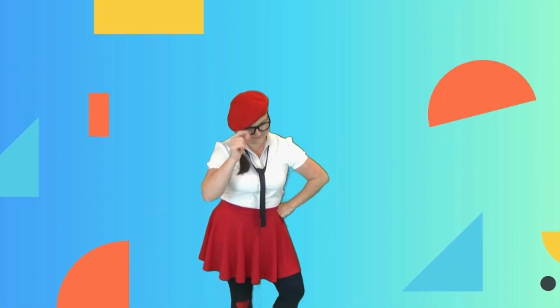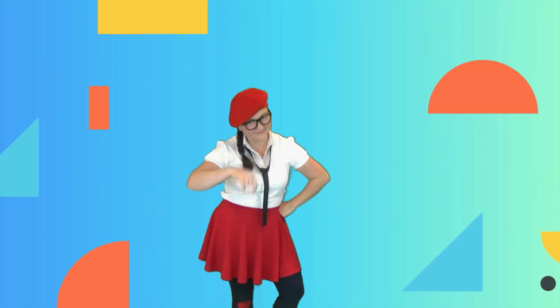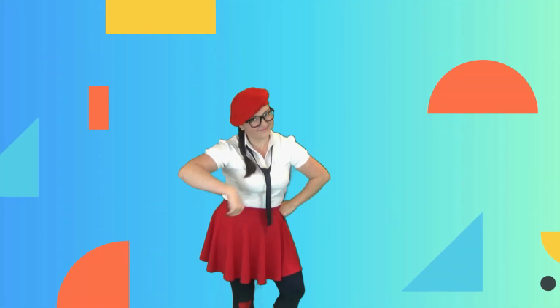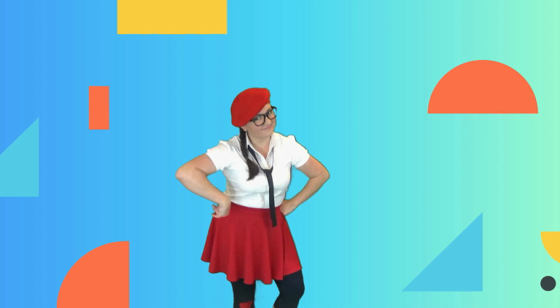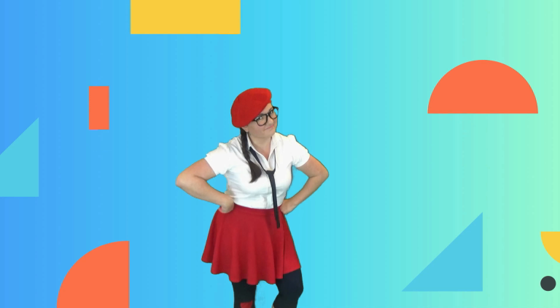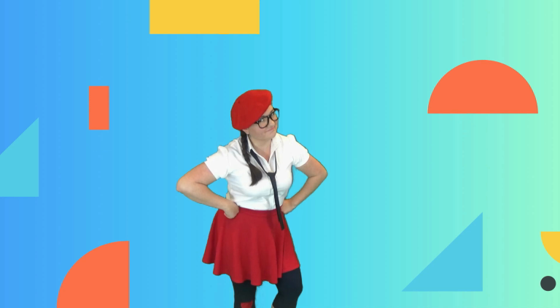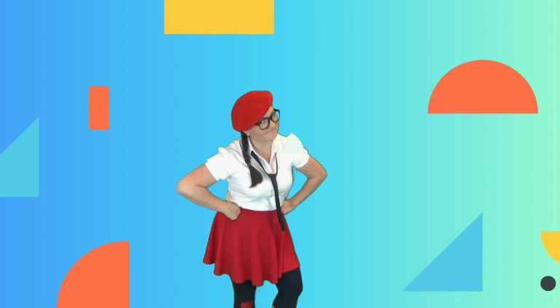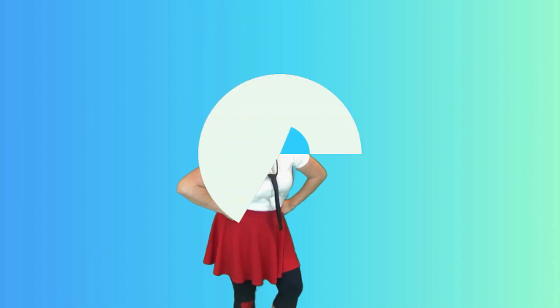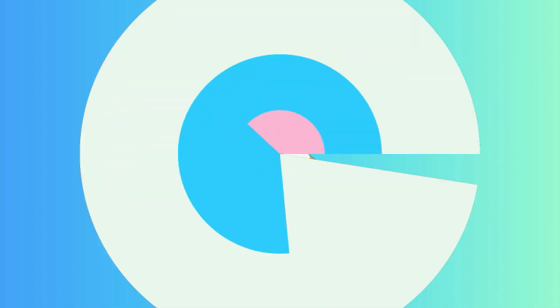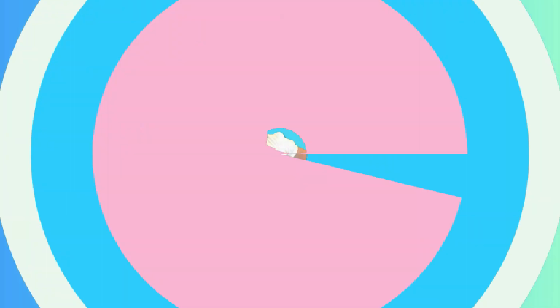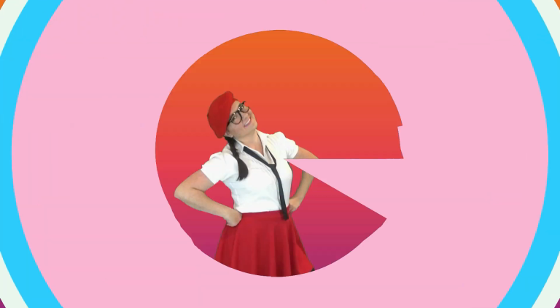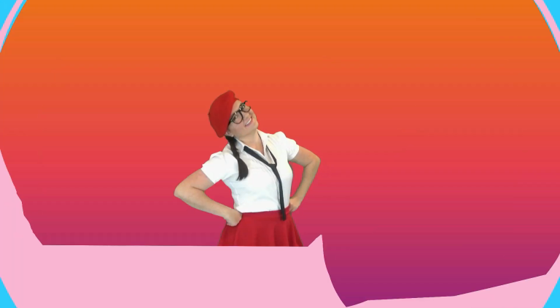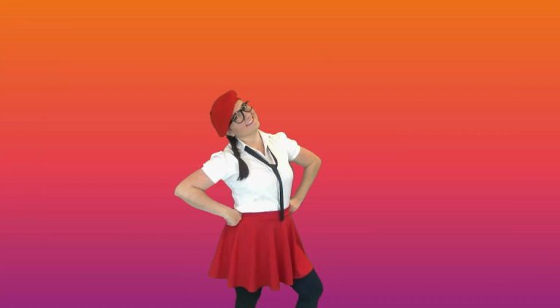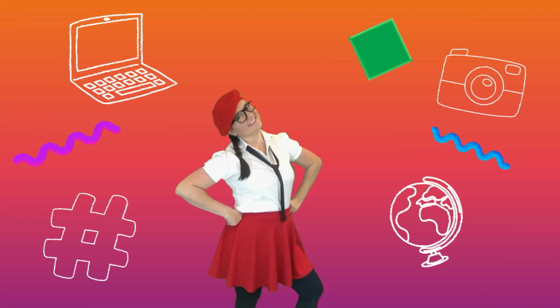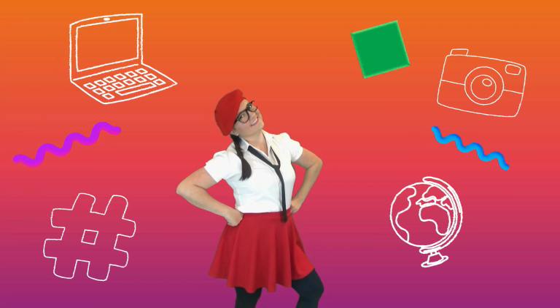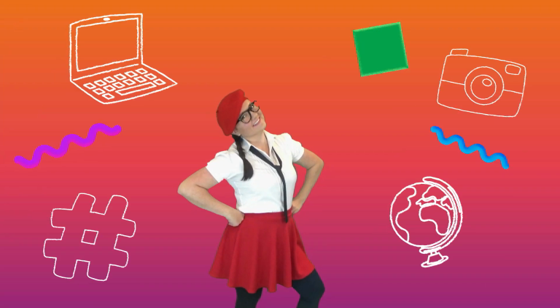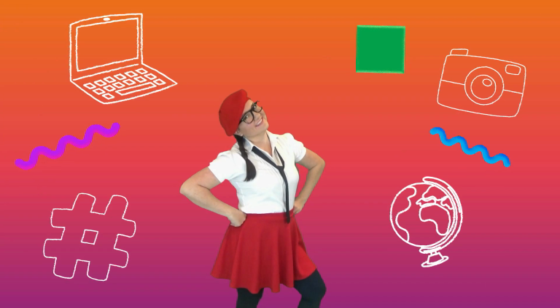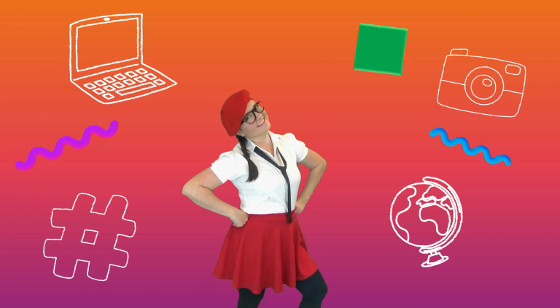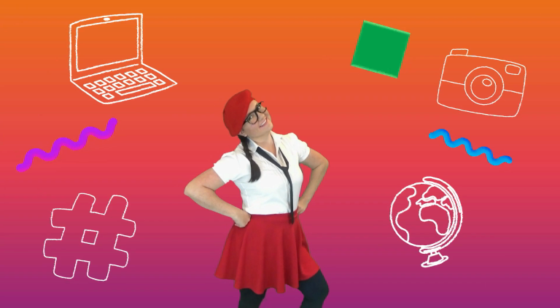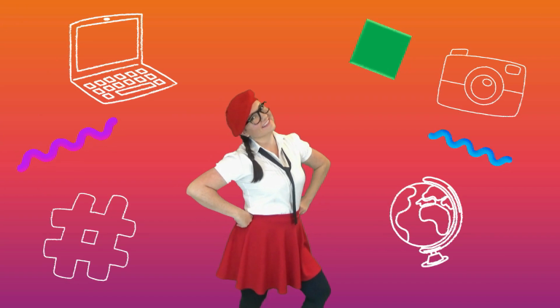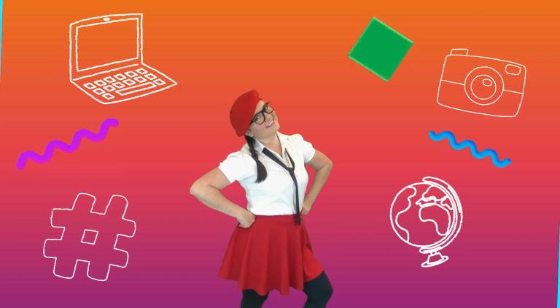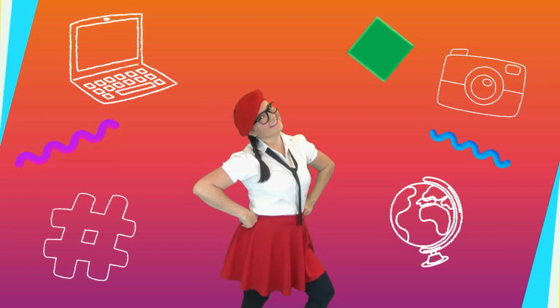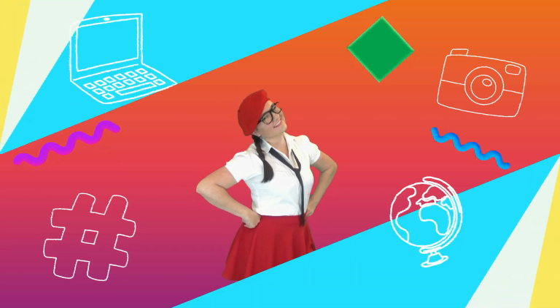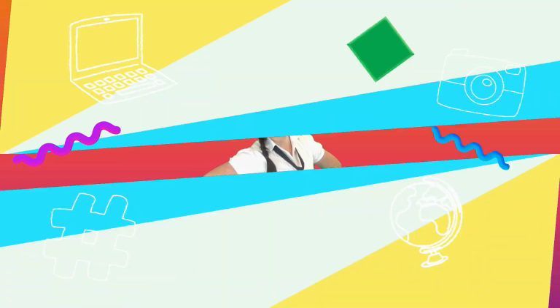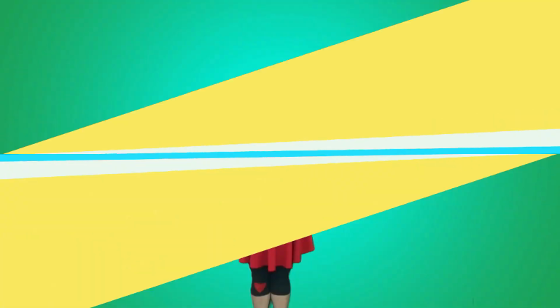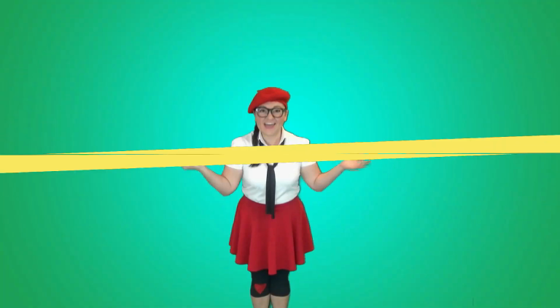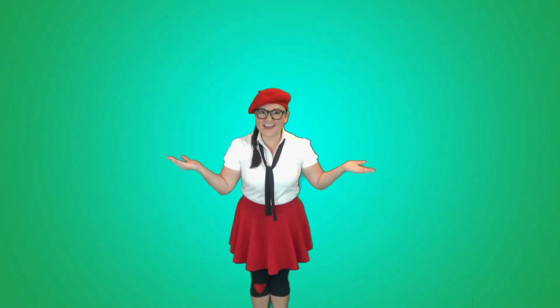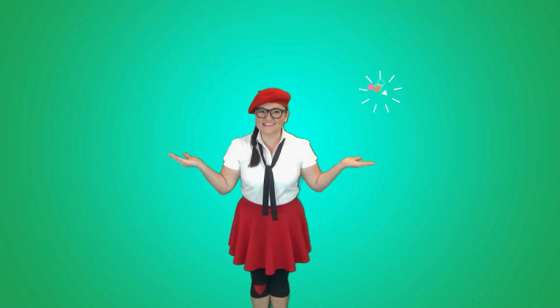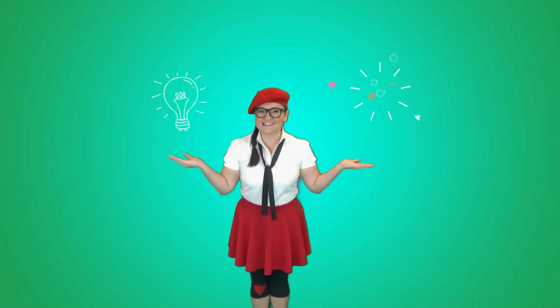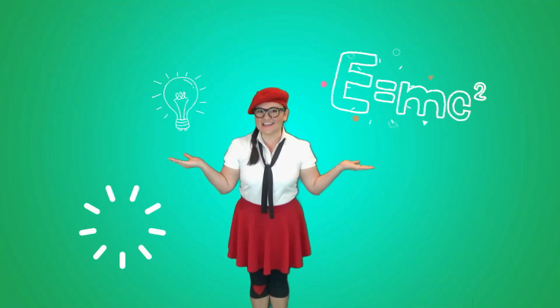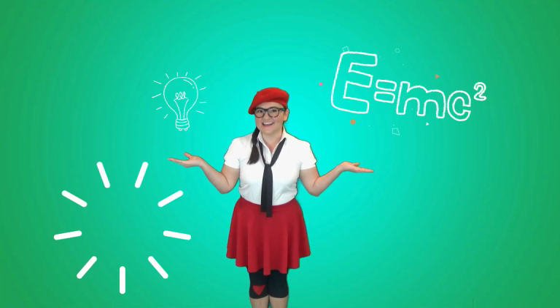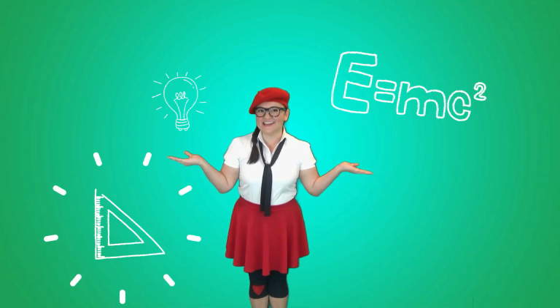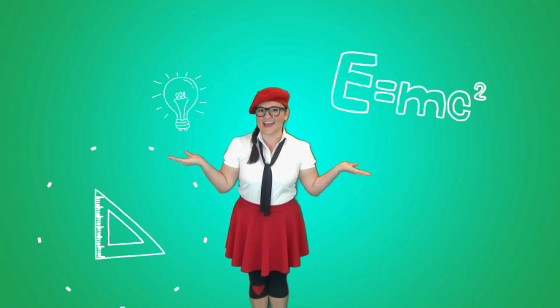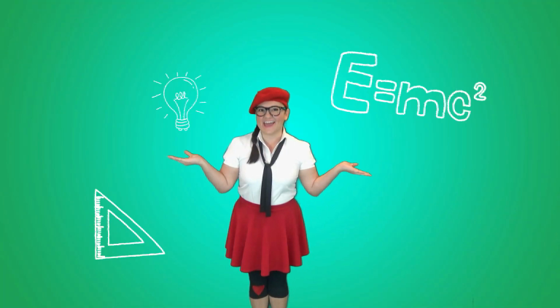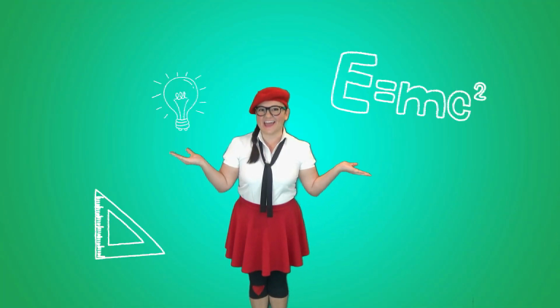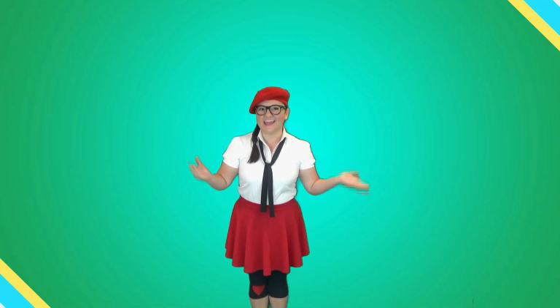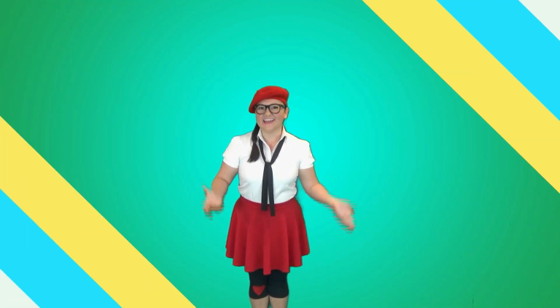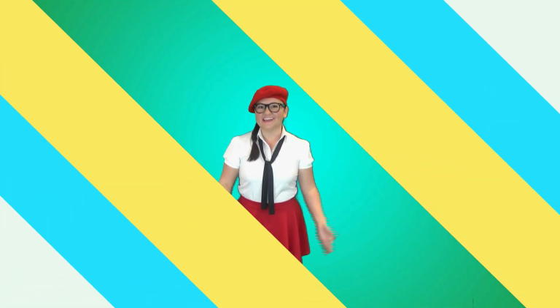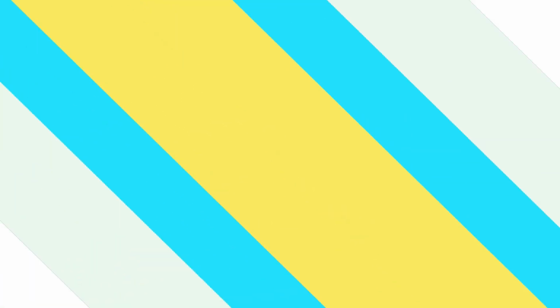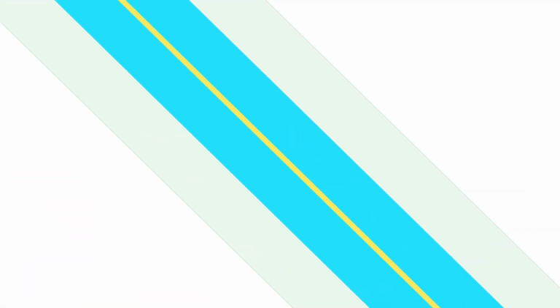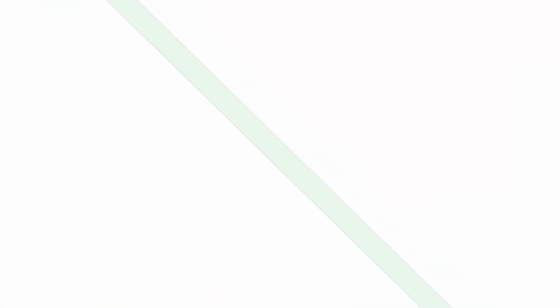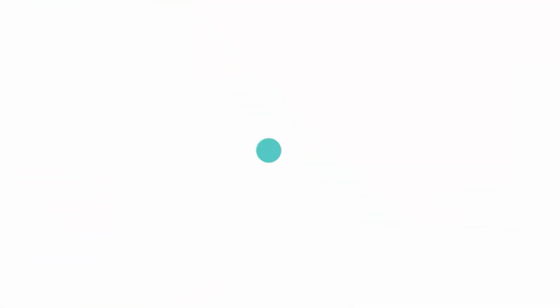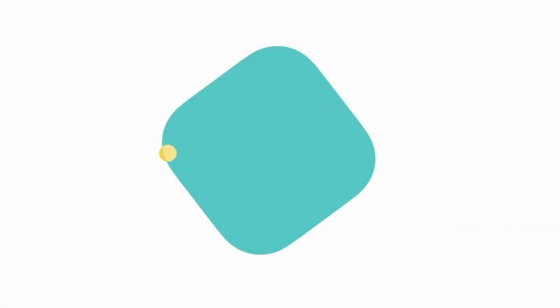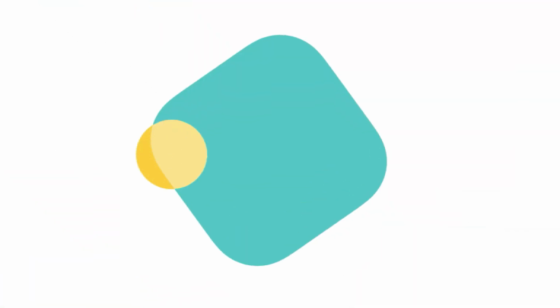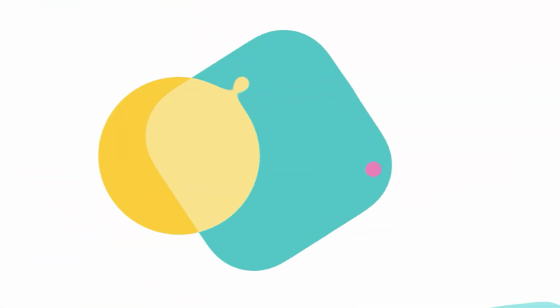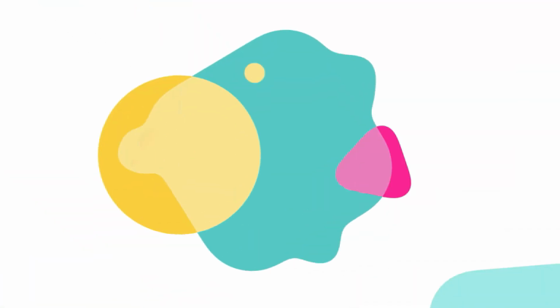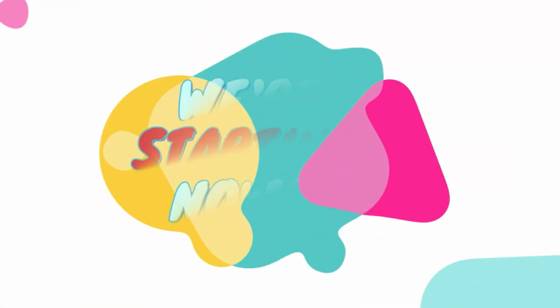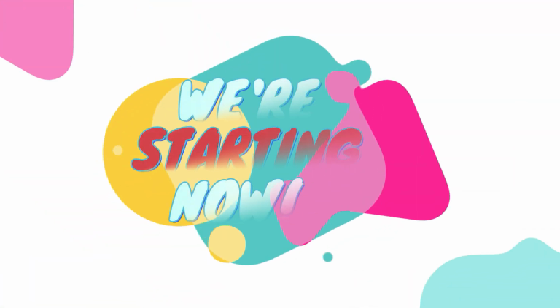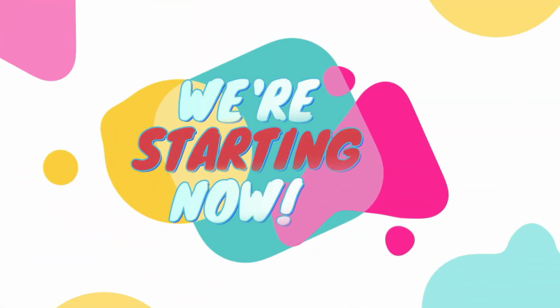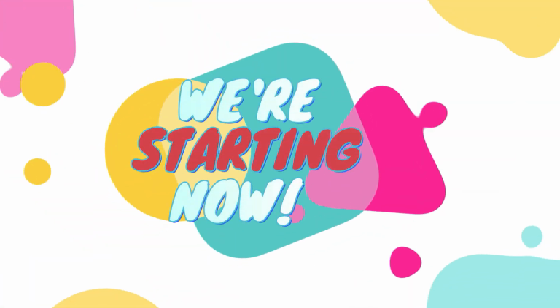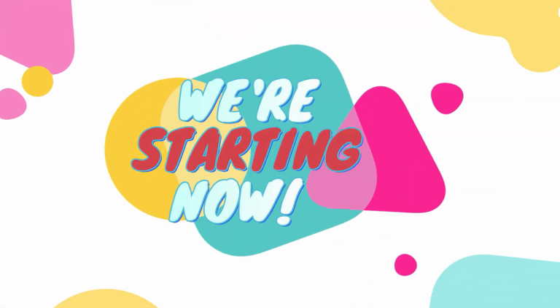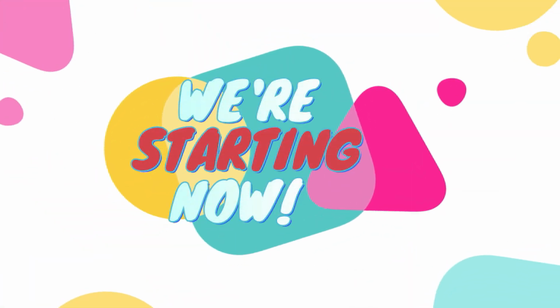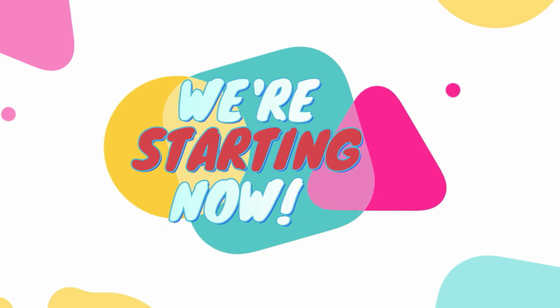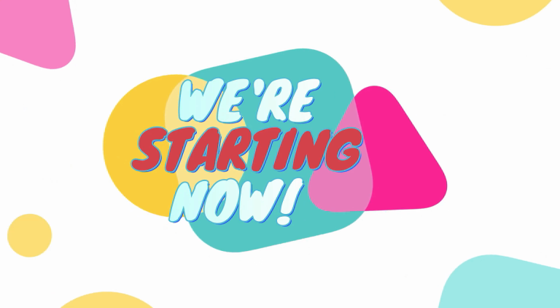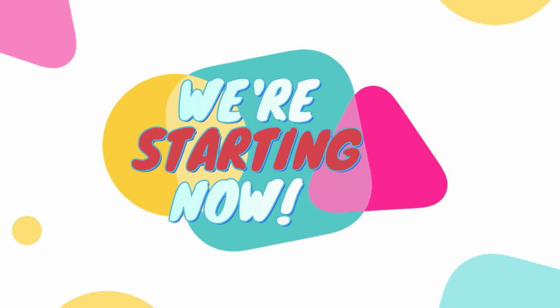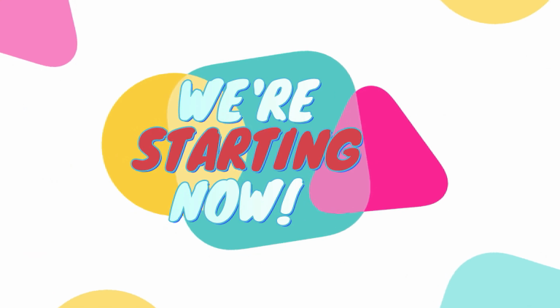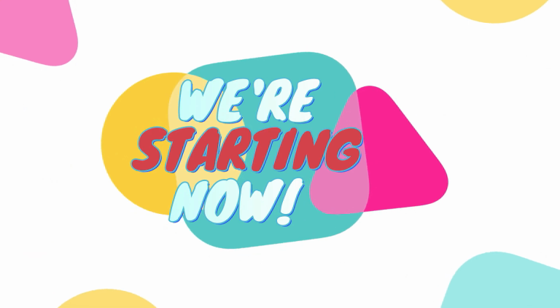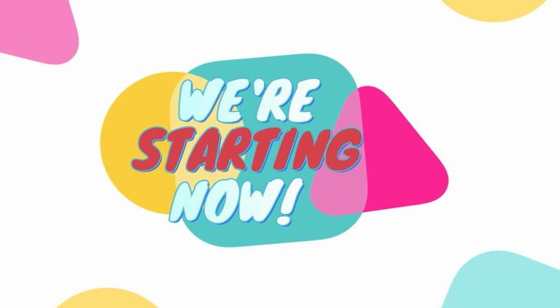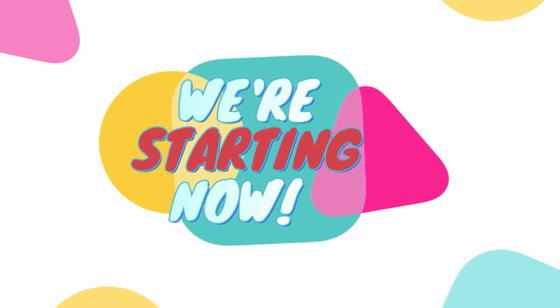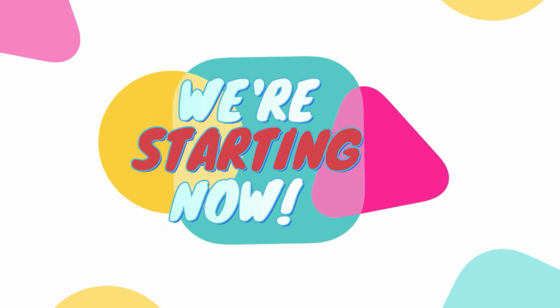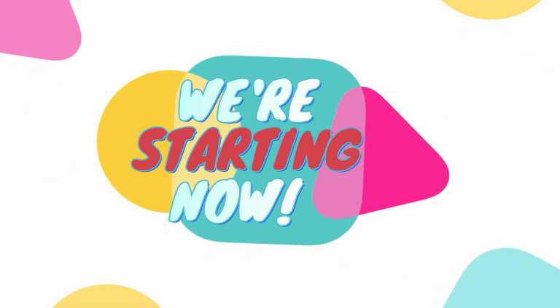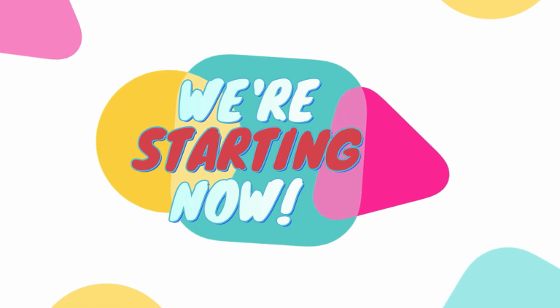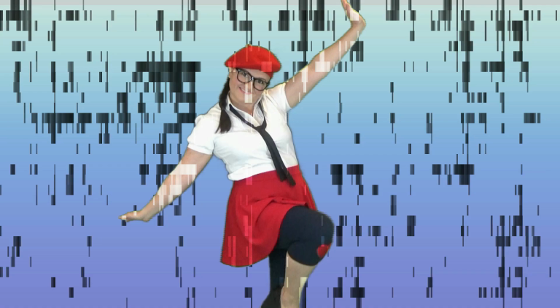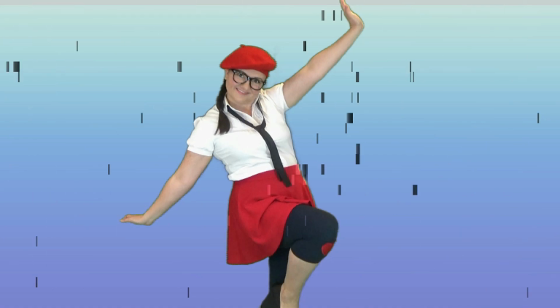Who, what, when, when, why, and how — Ms. Millie's here! We're starting now!